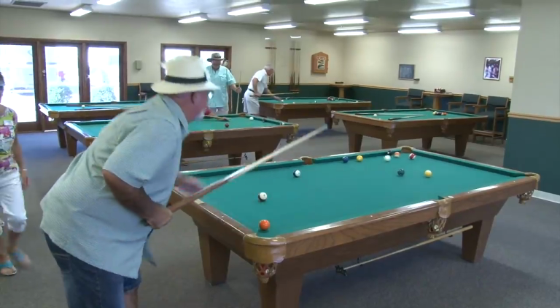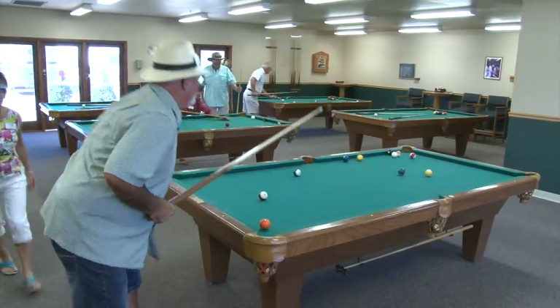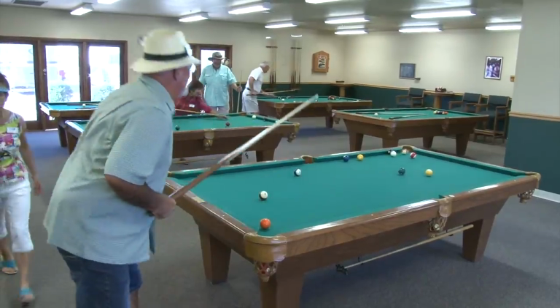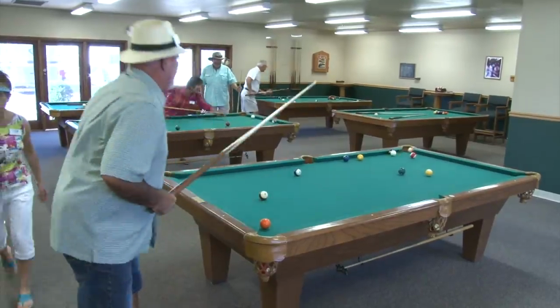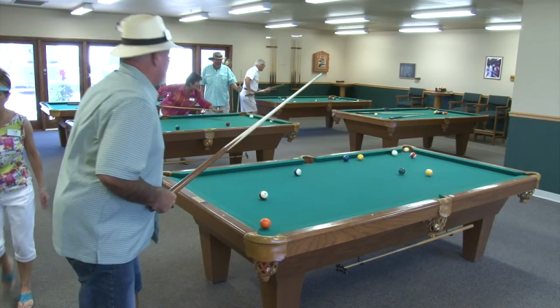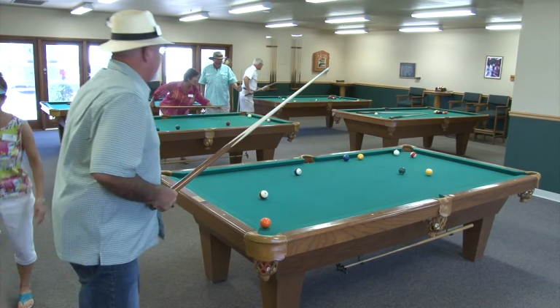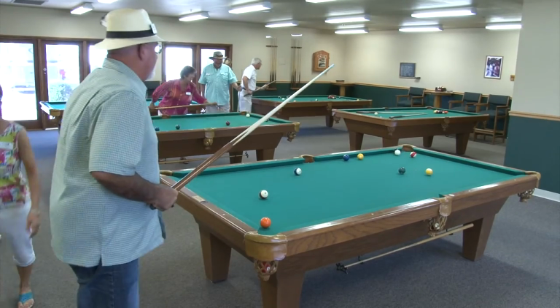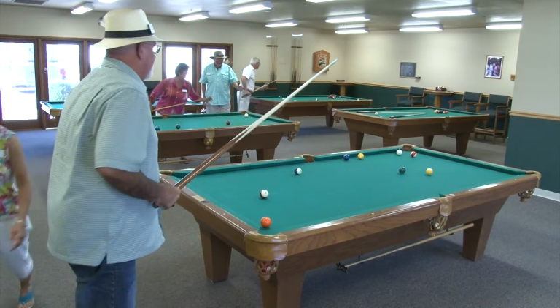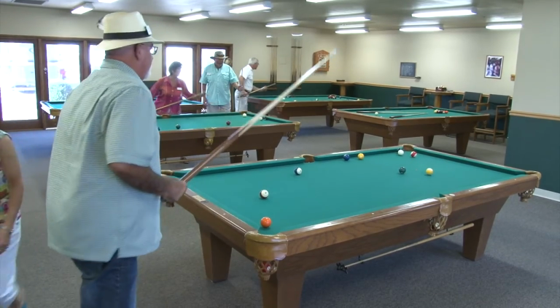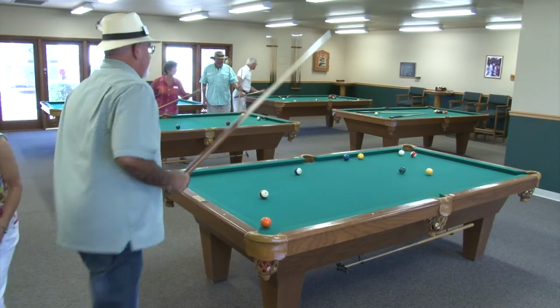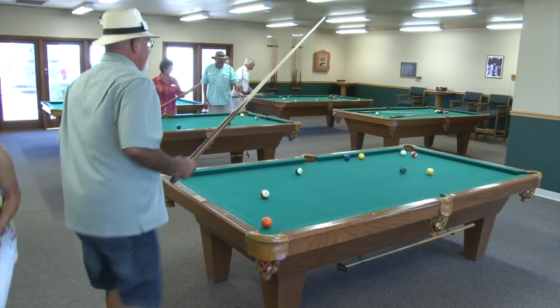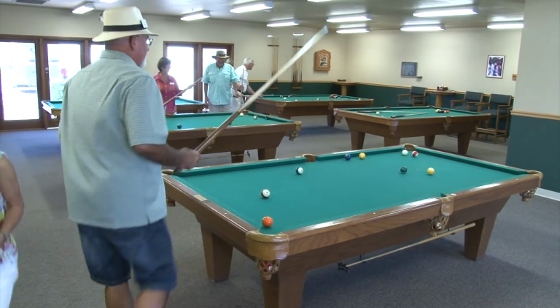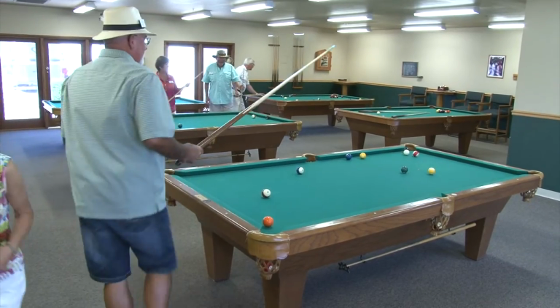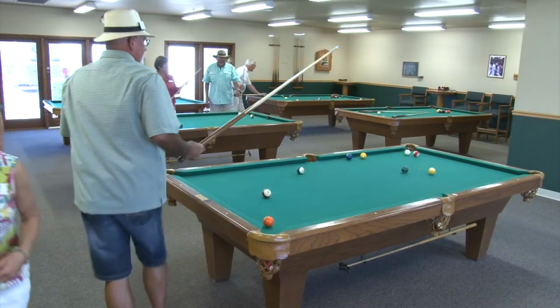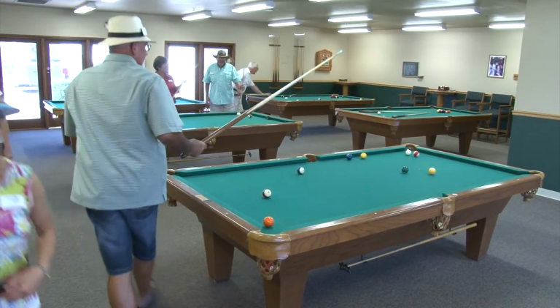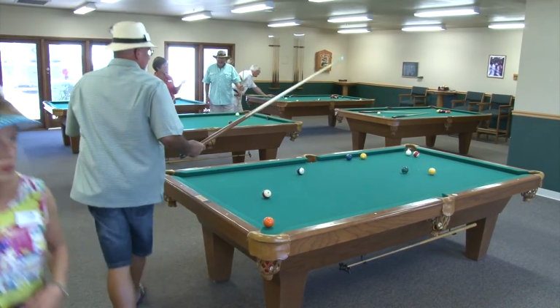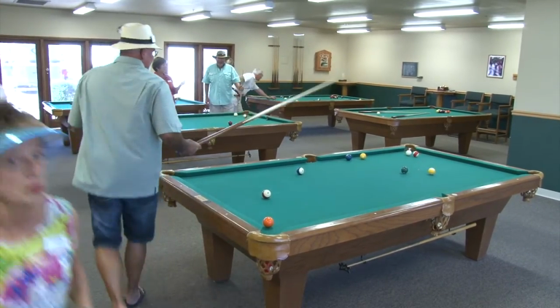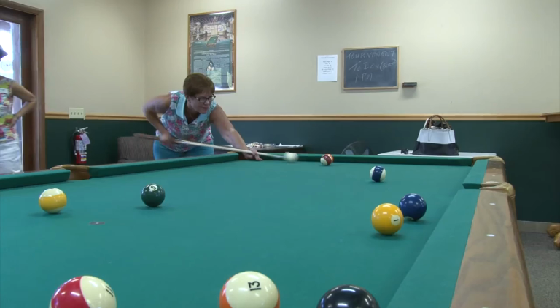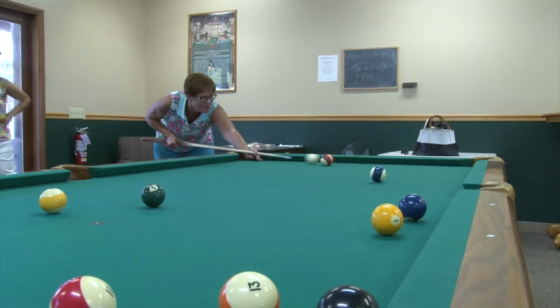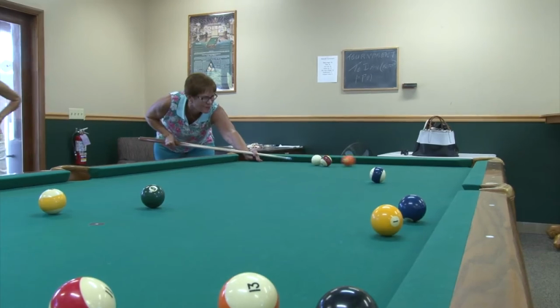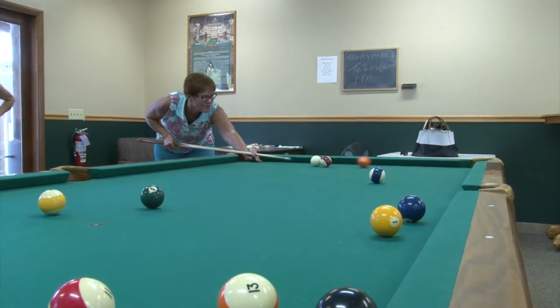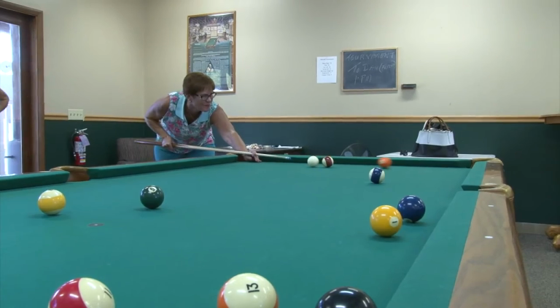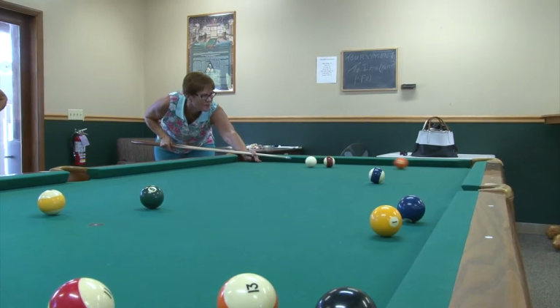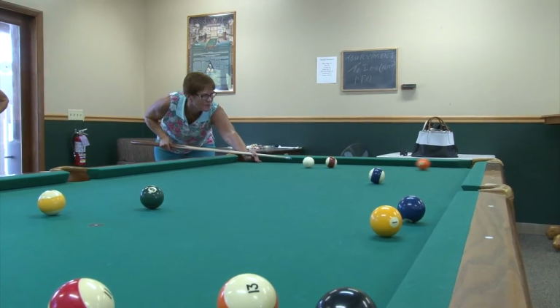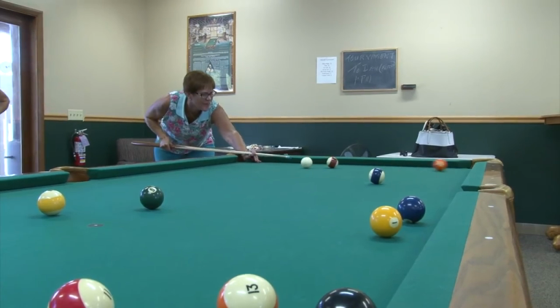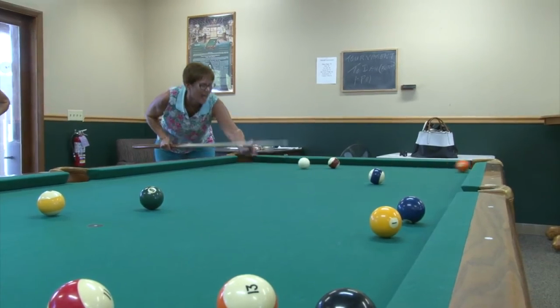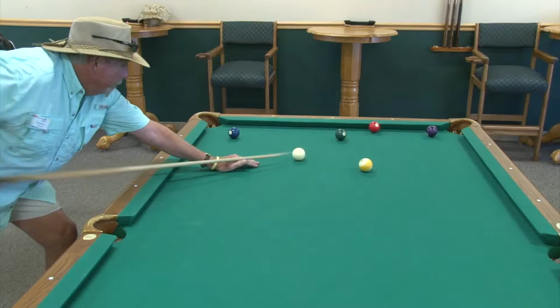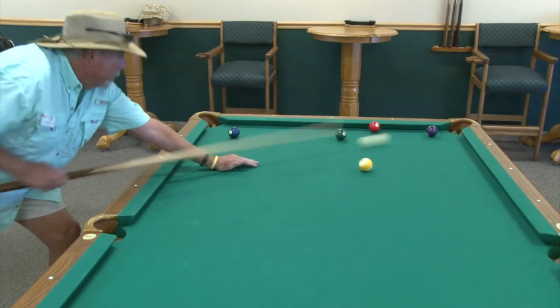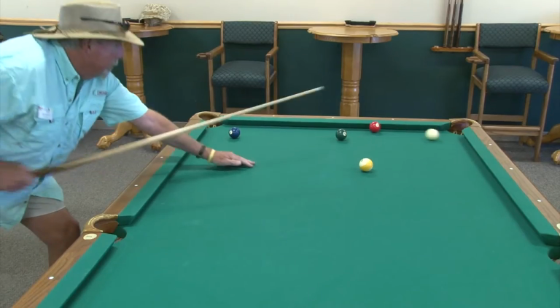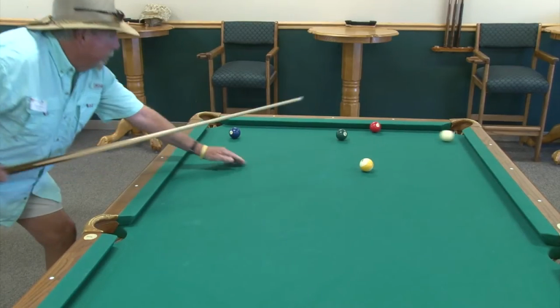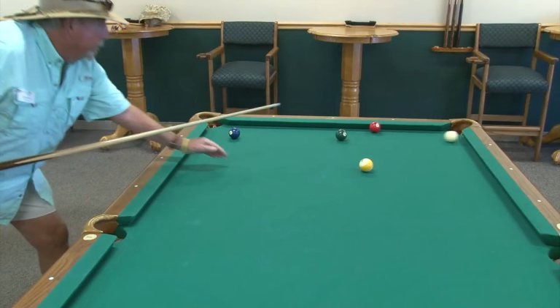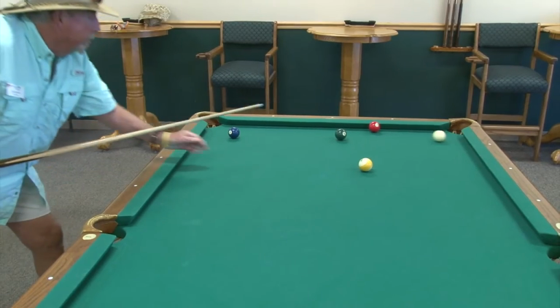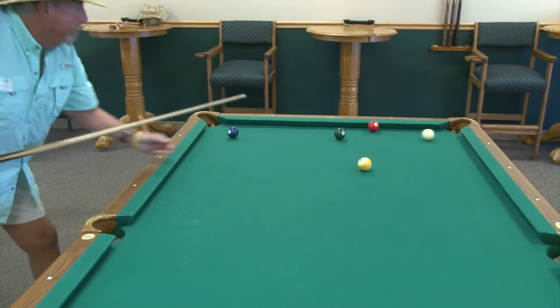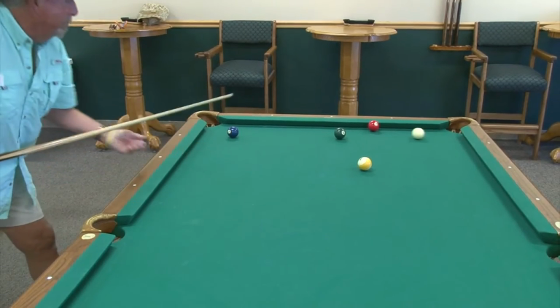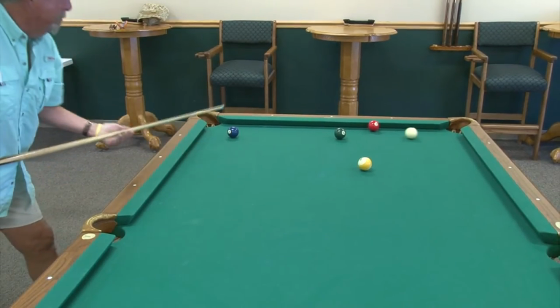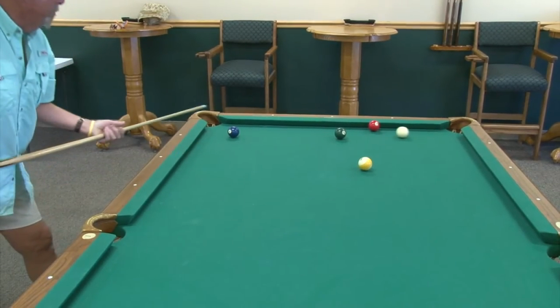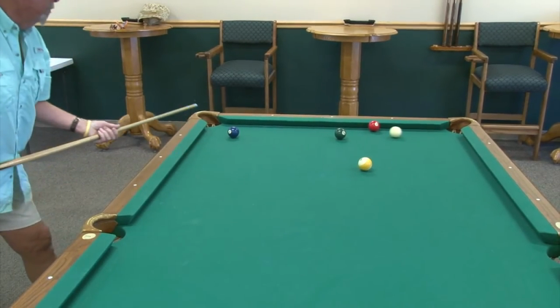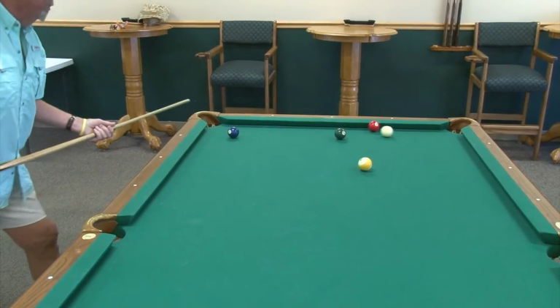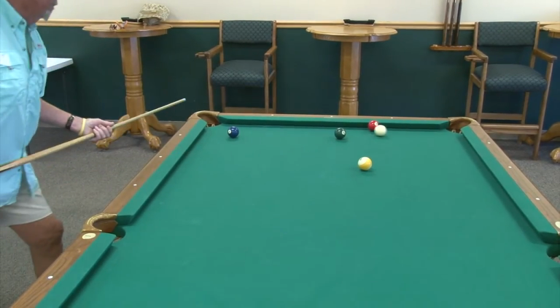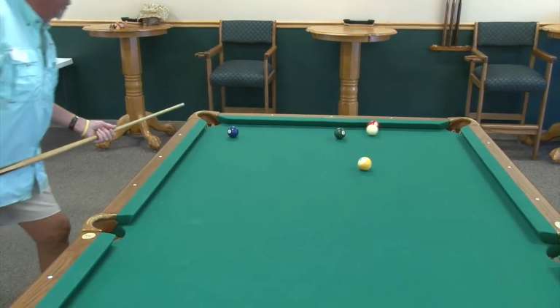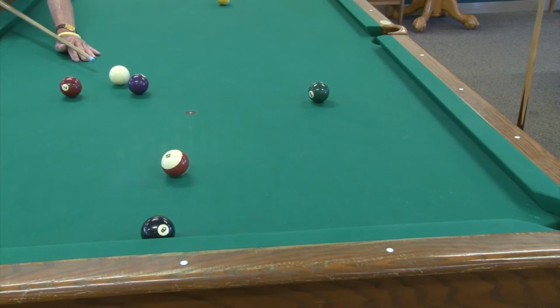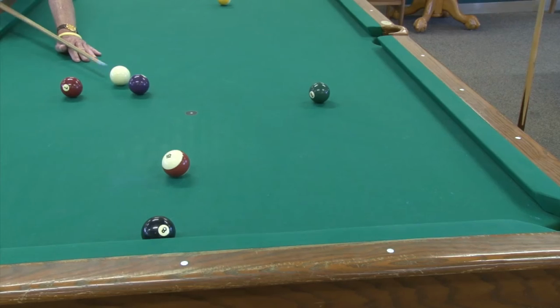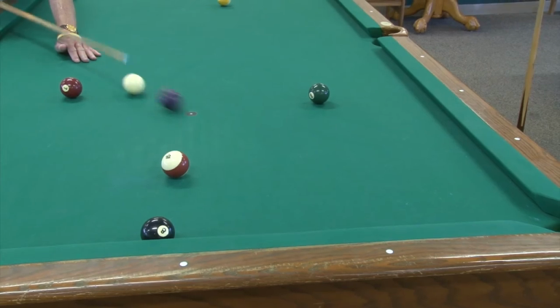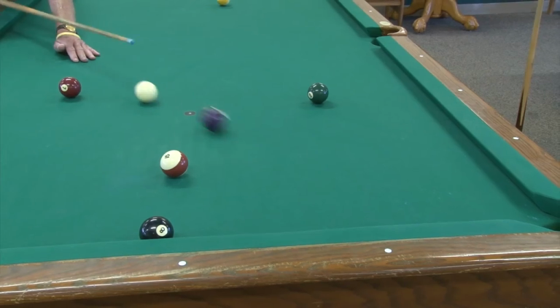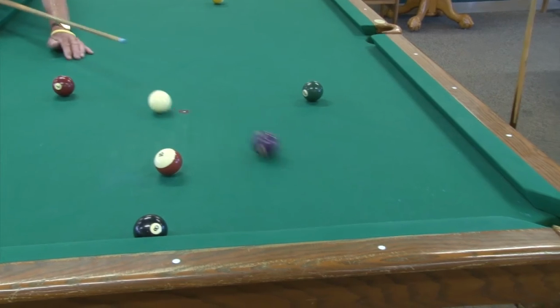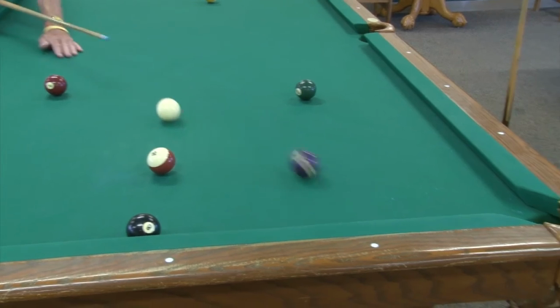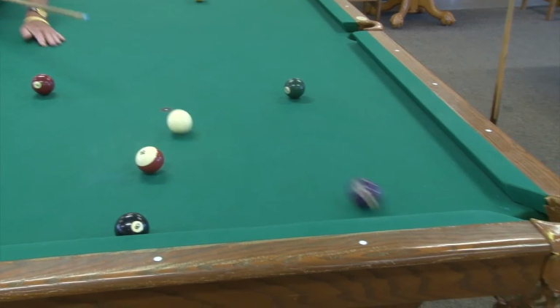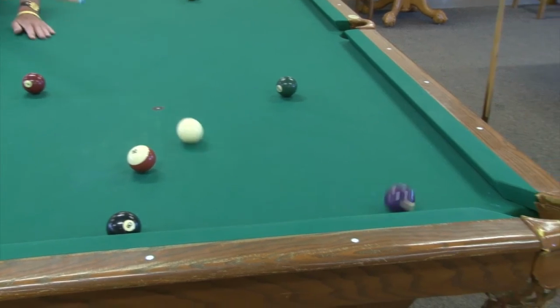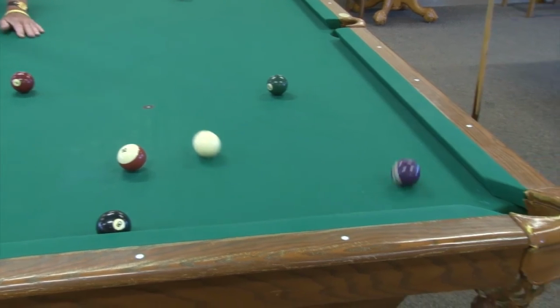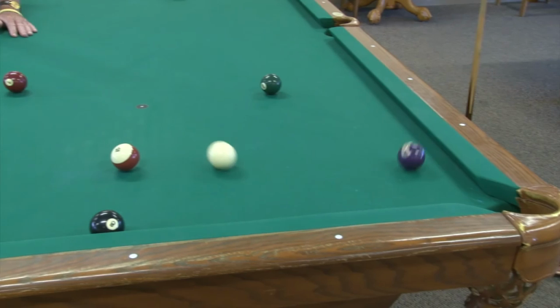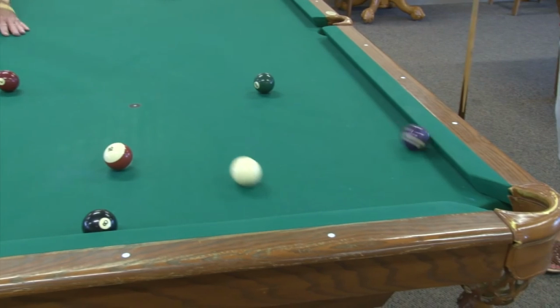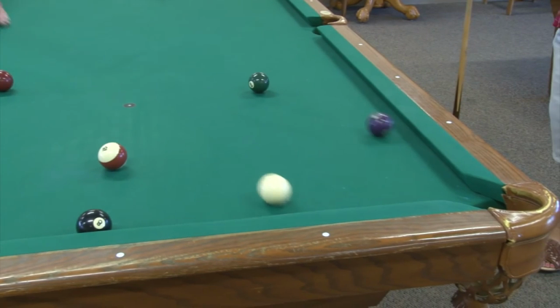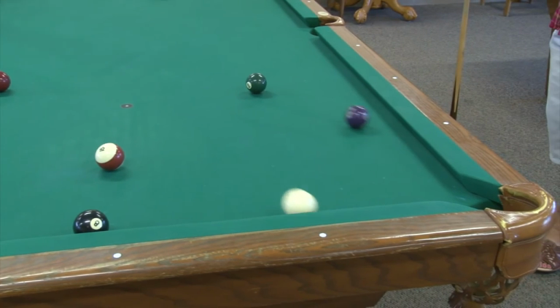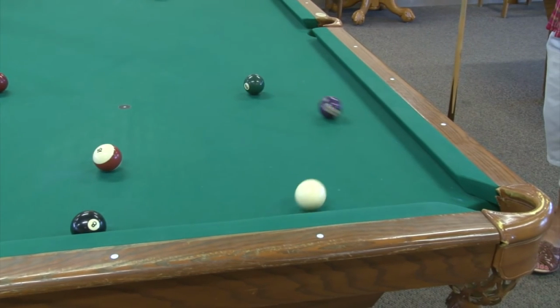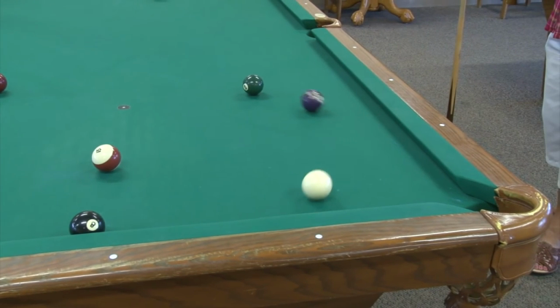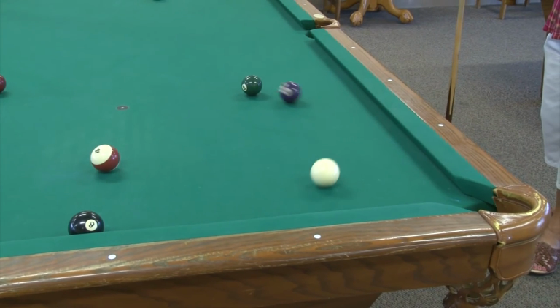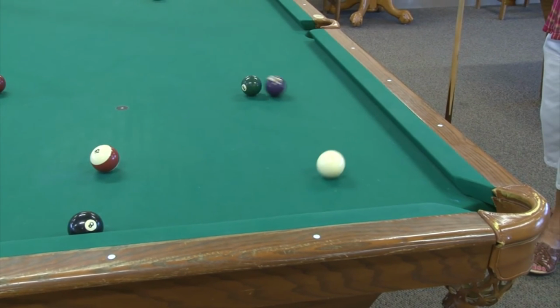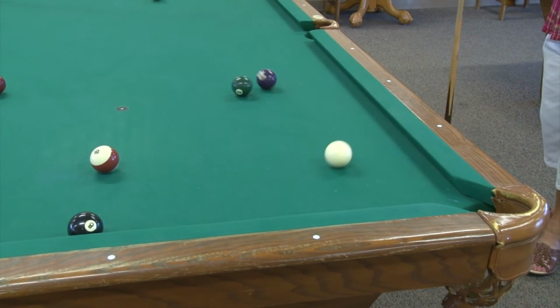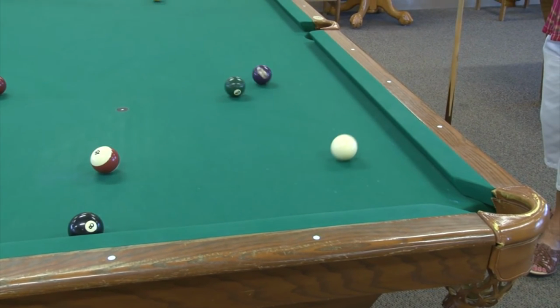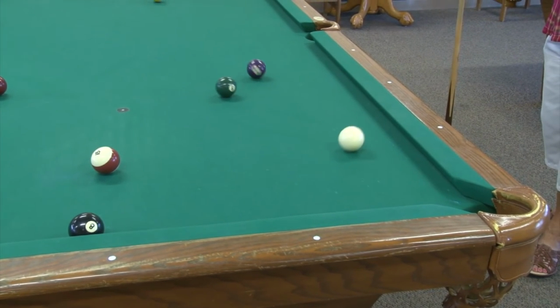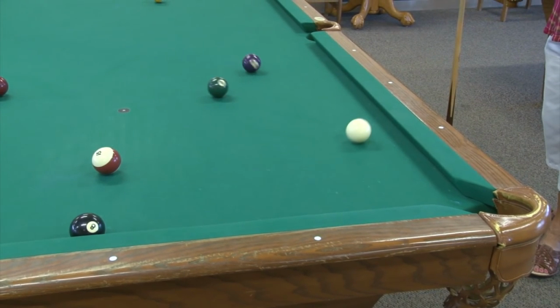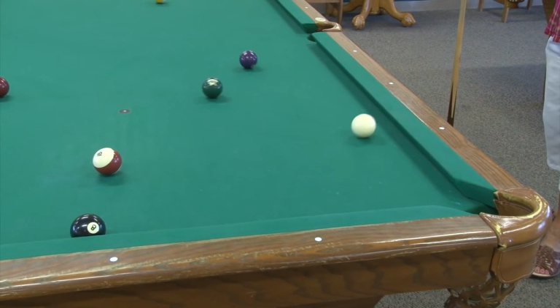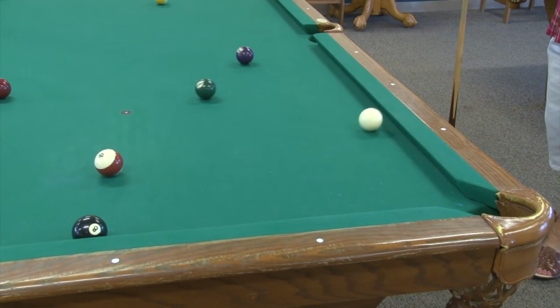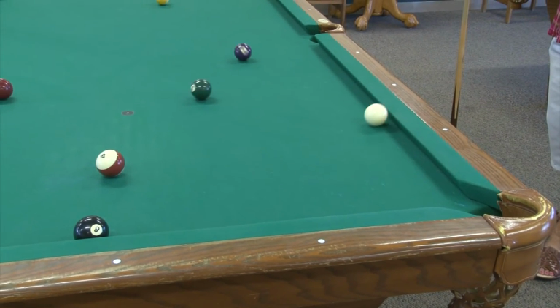Here in the billiards room, these folks are having a great time just playing for fun, but we also offer men's and women's league play.